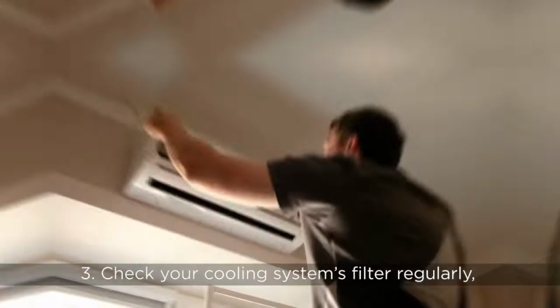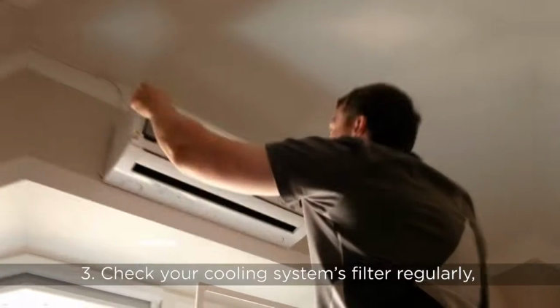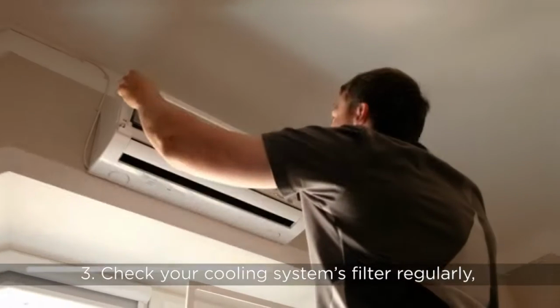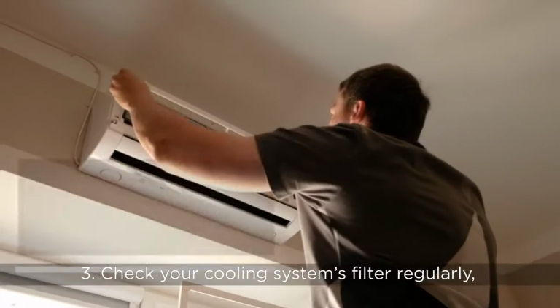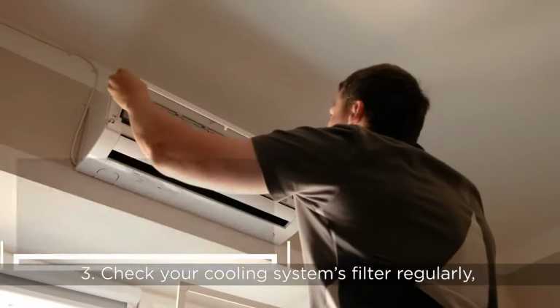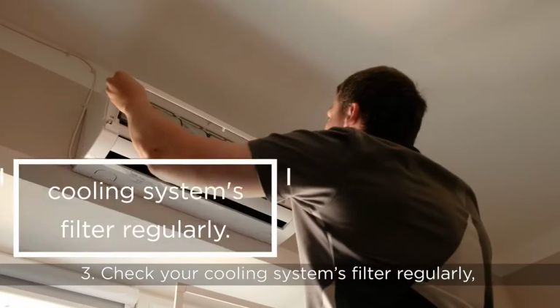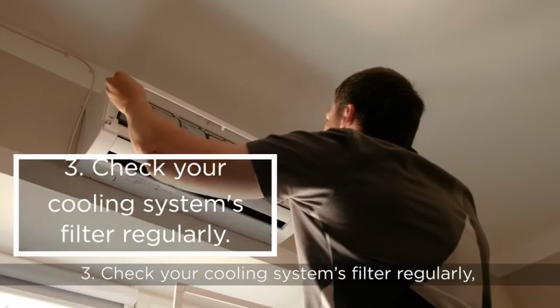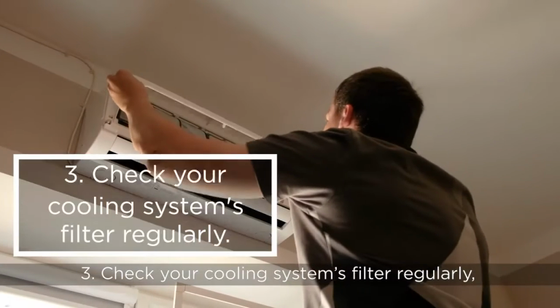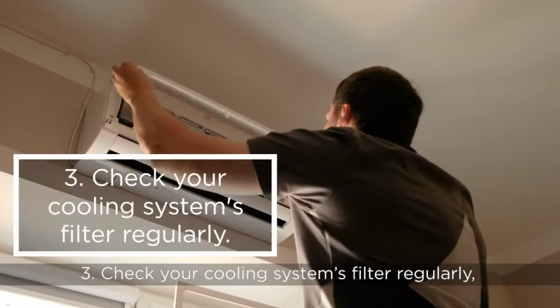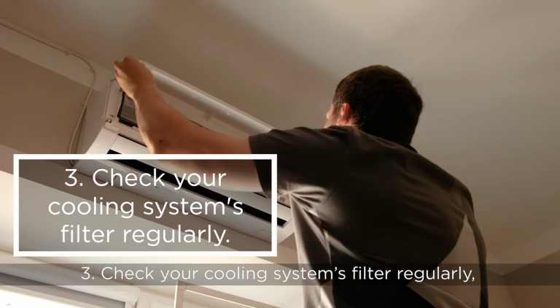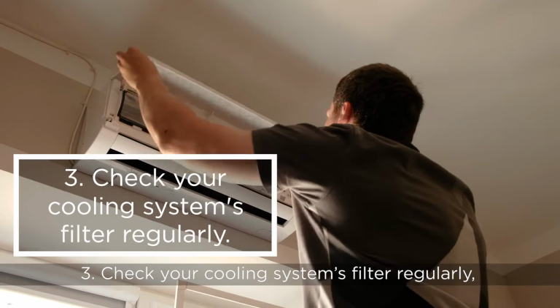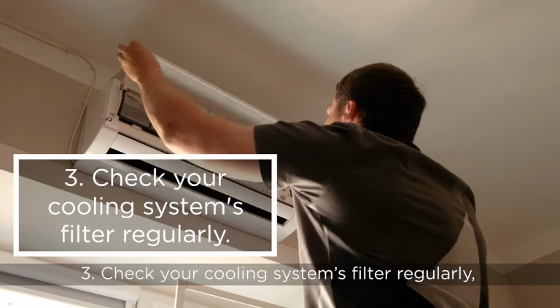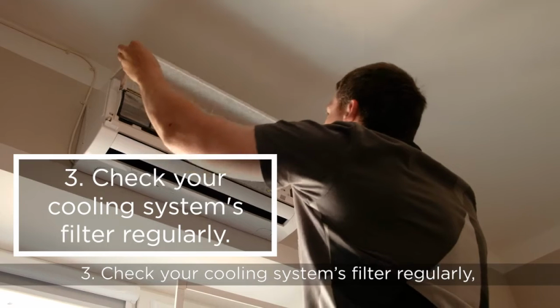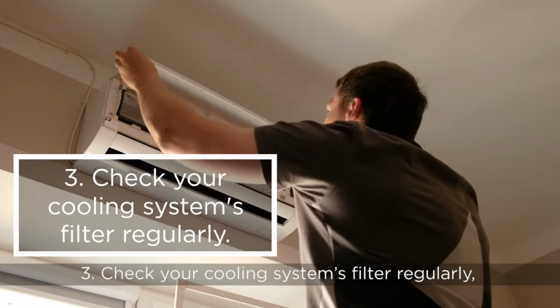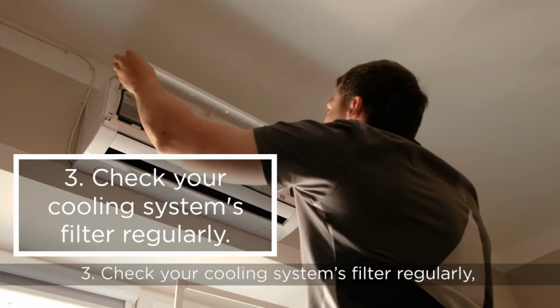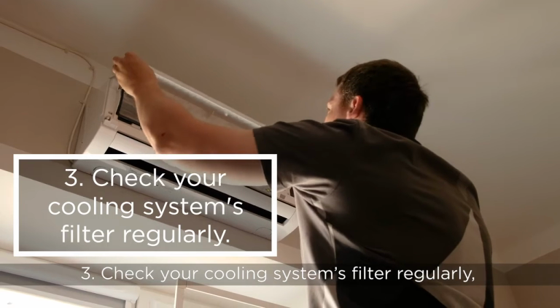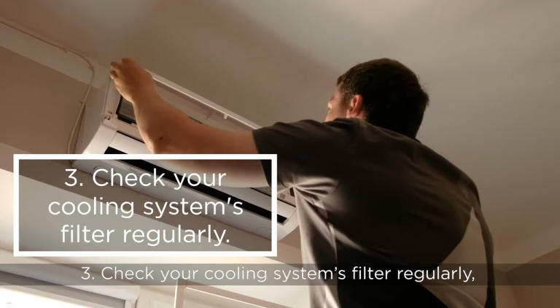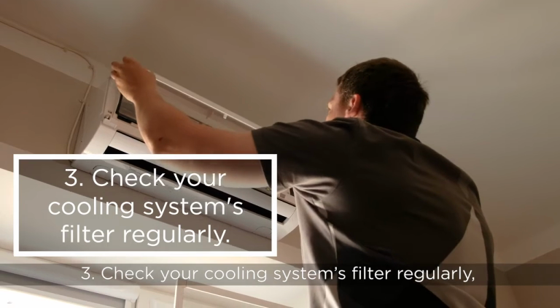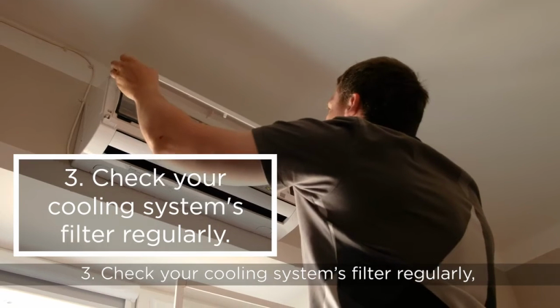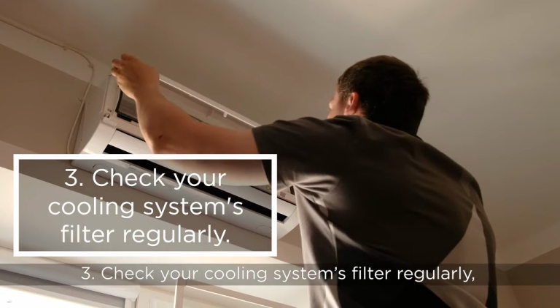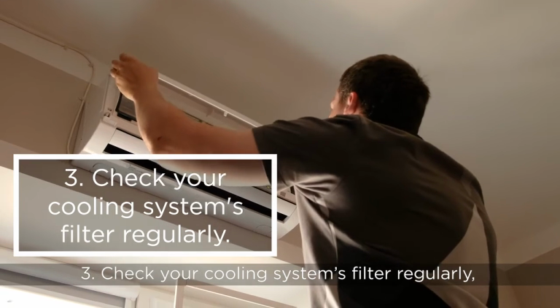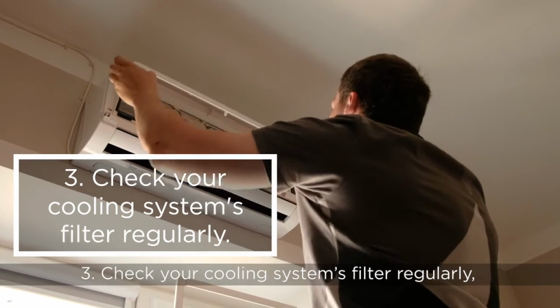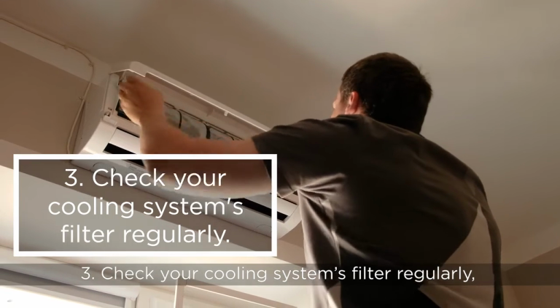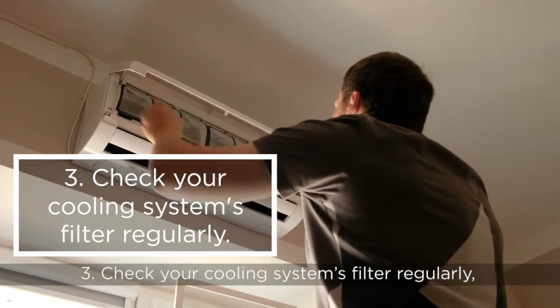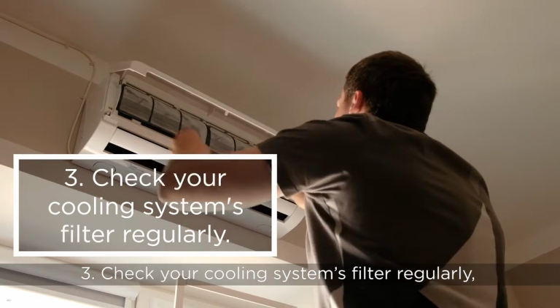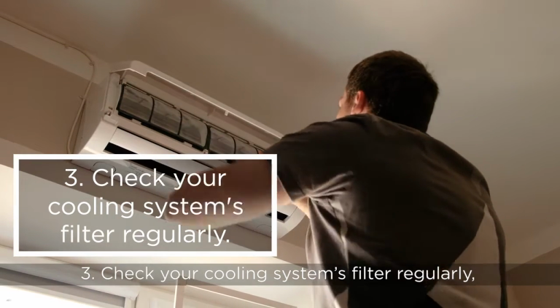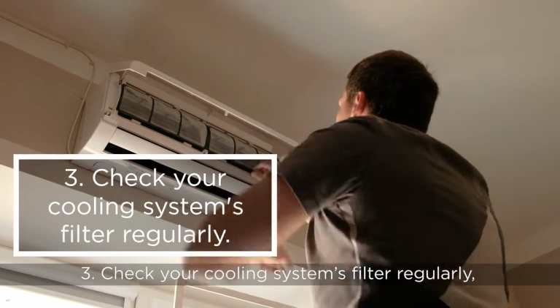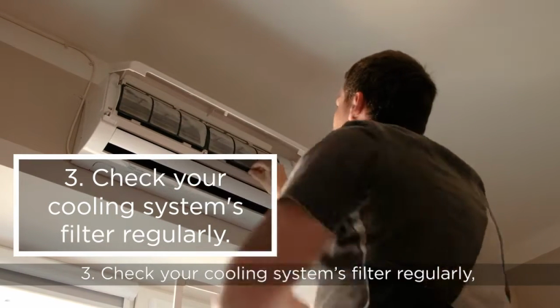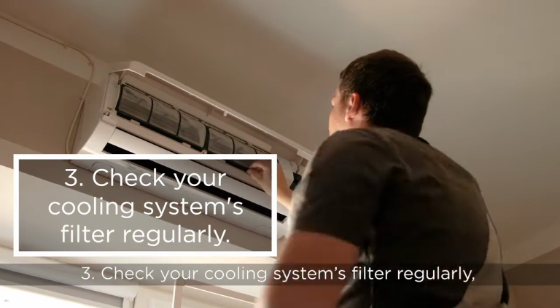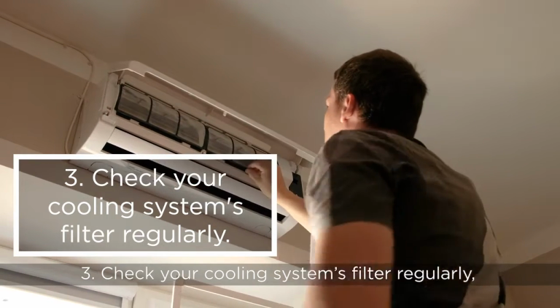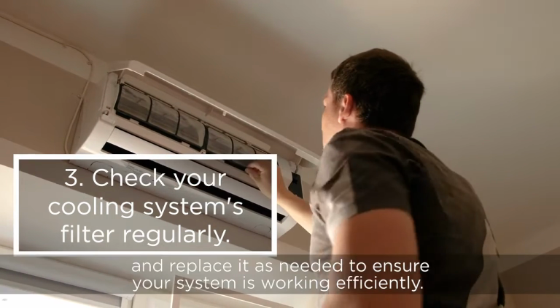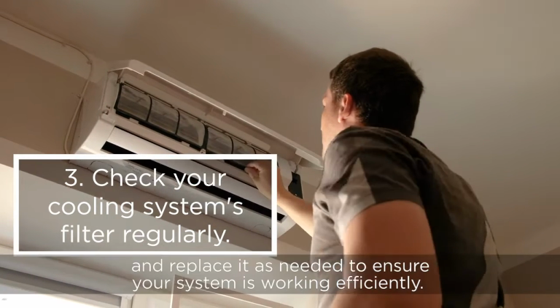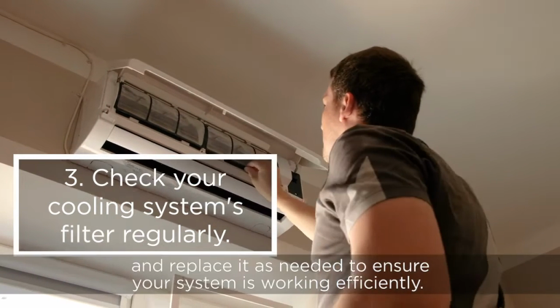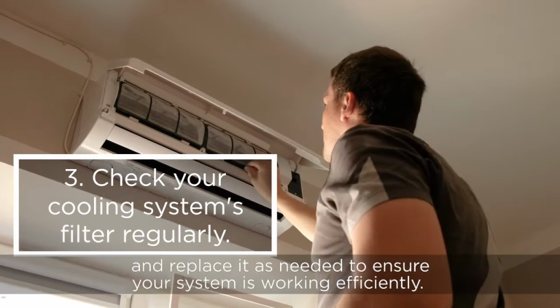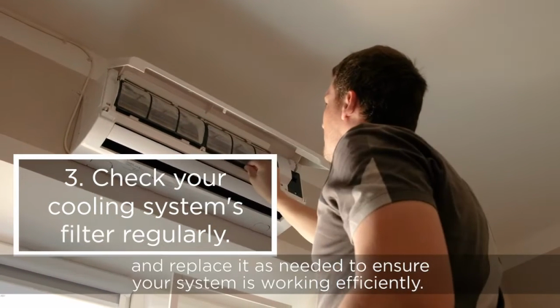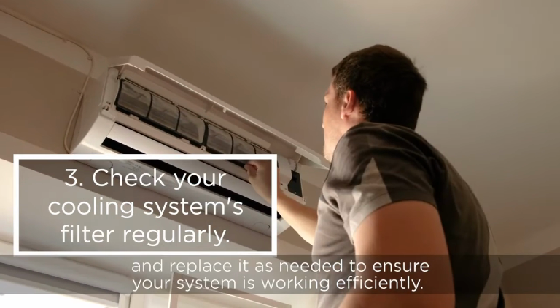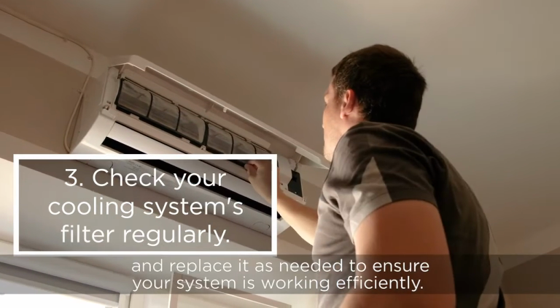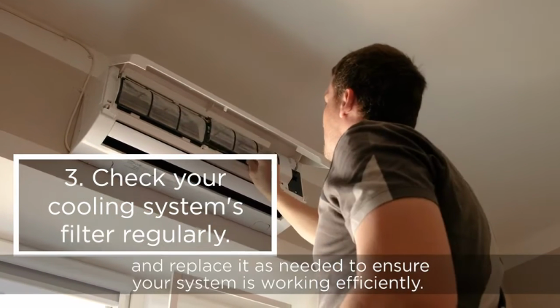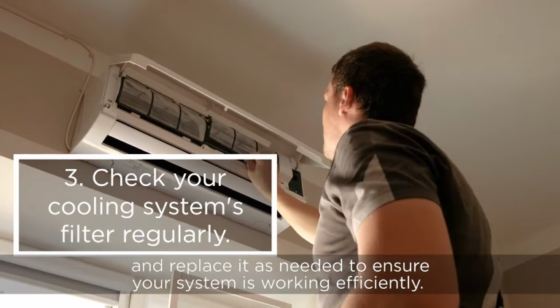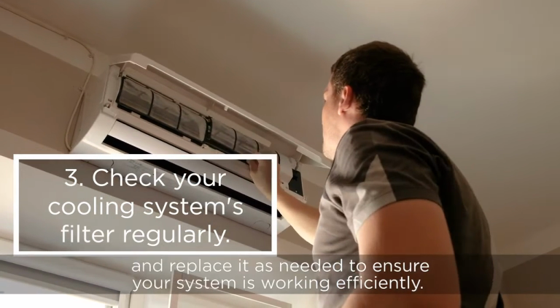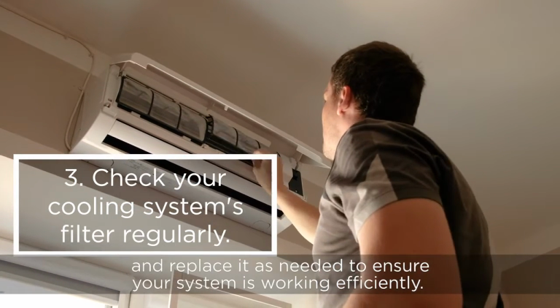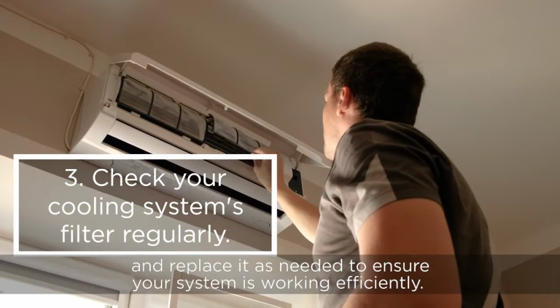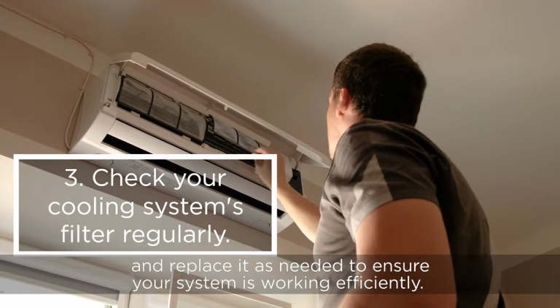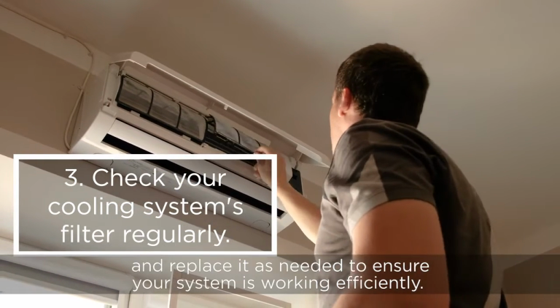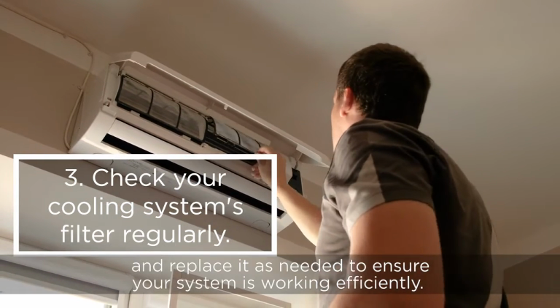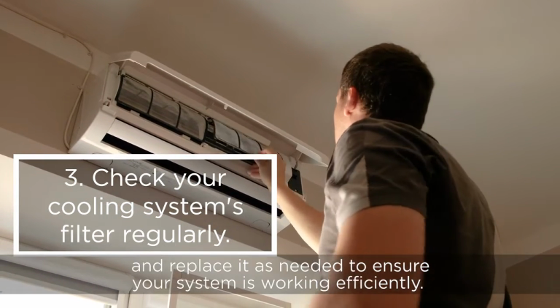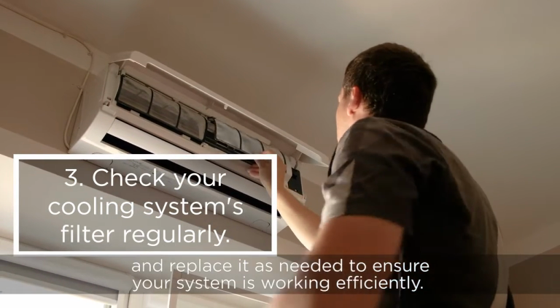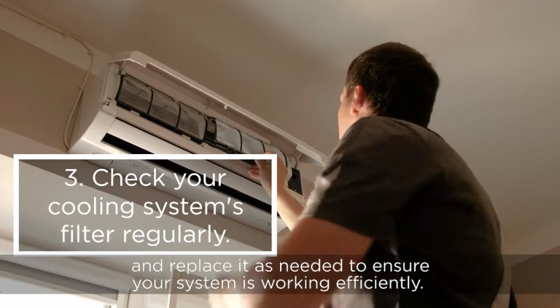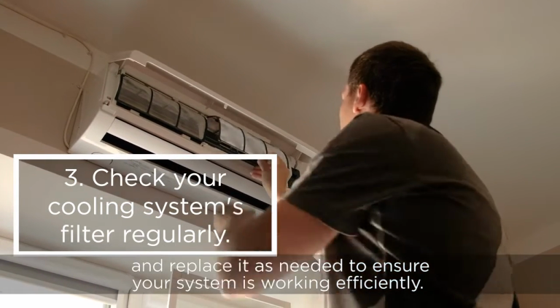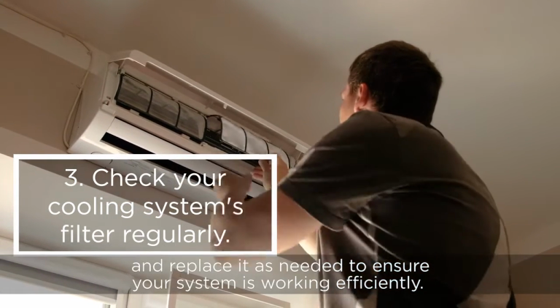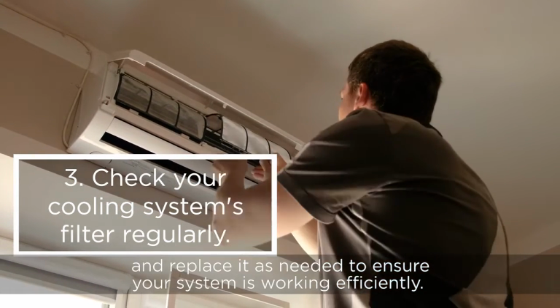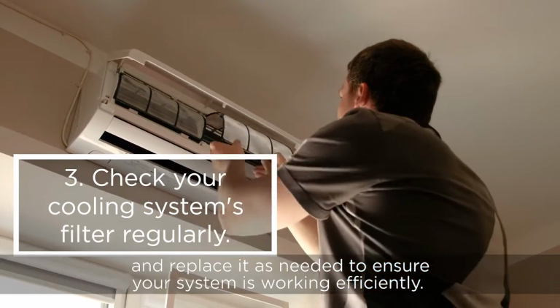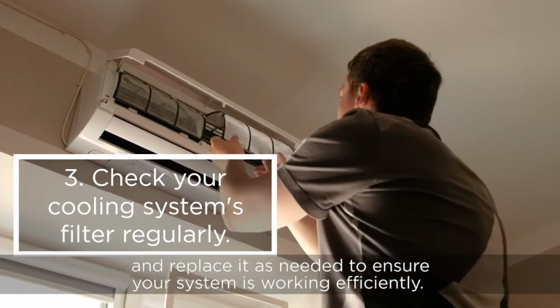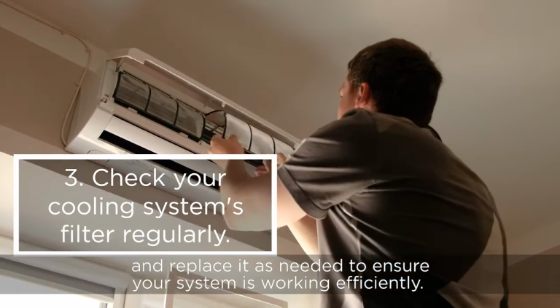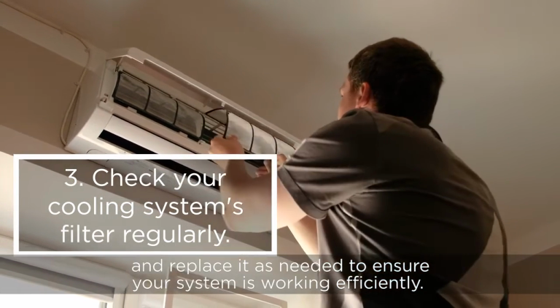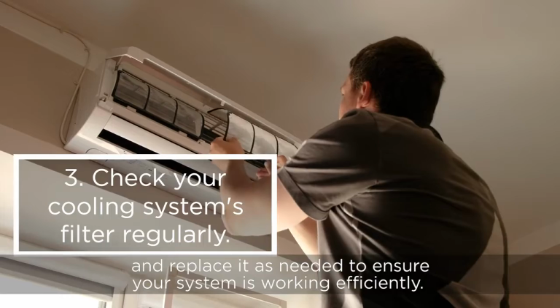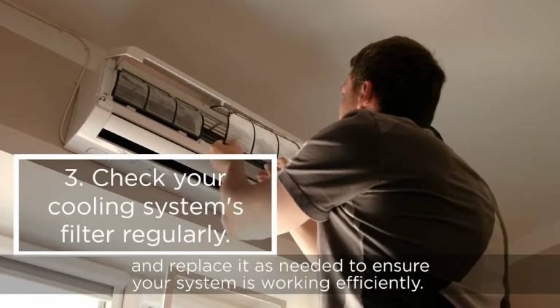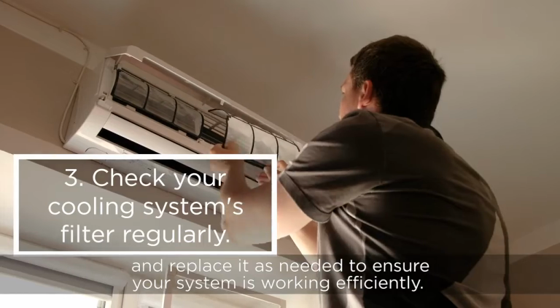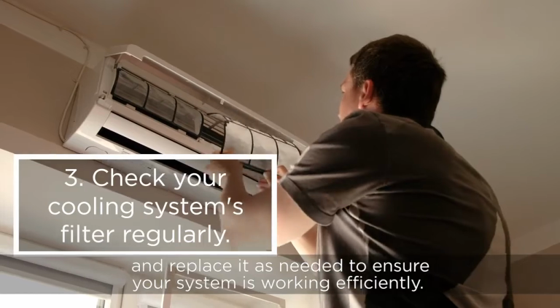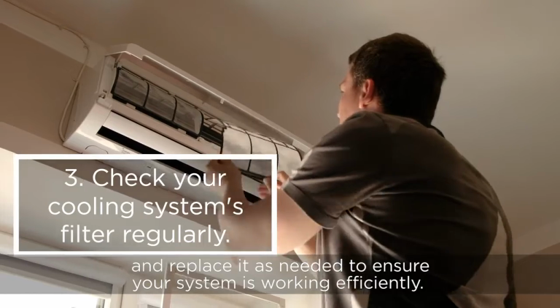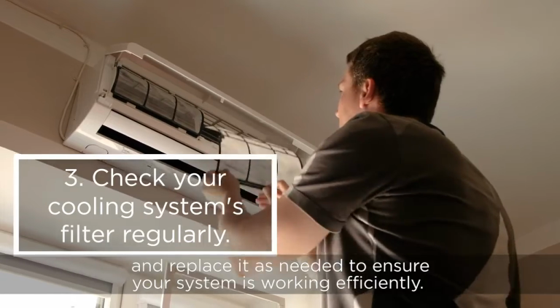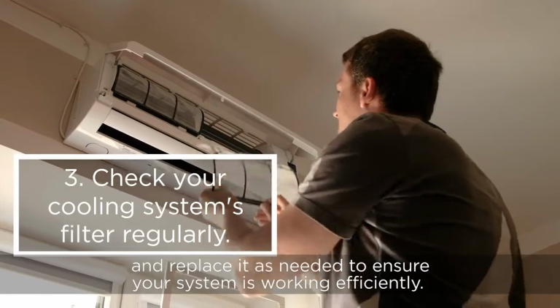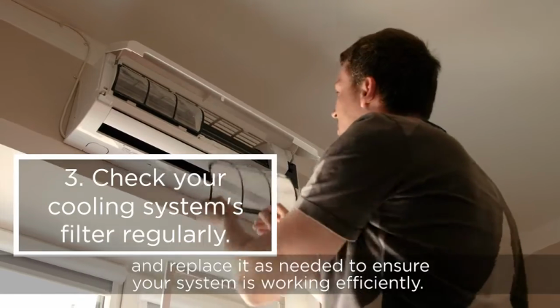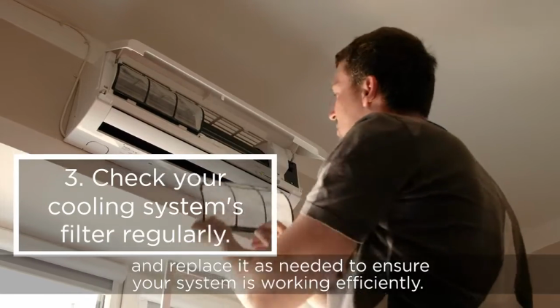Three: check your cooling system's filter regularly and replace it as needed to ensure your system is working efficiently.